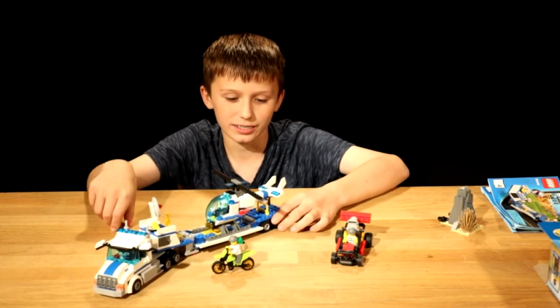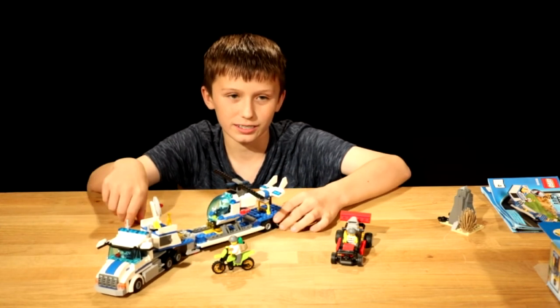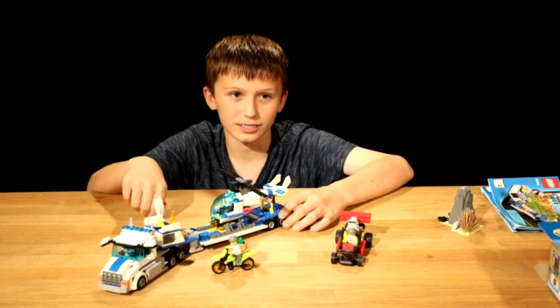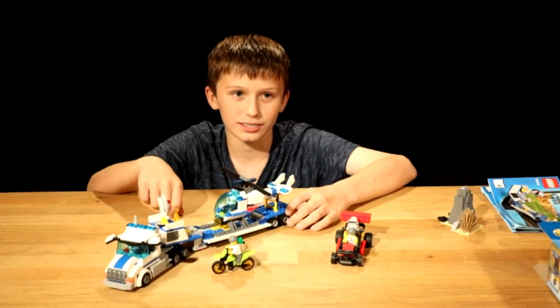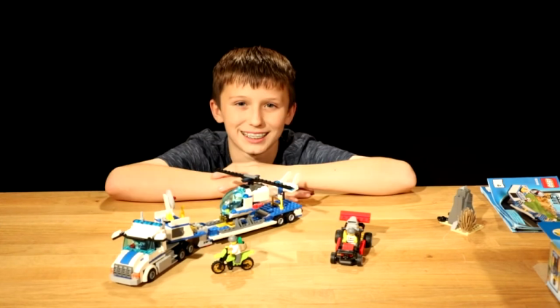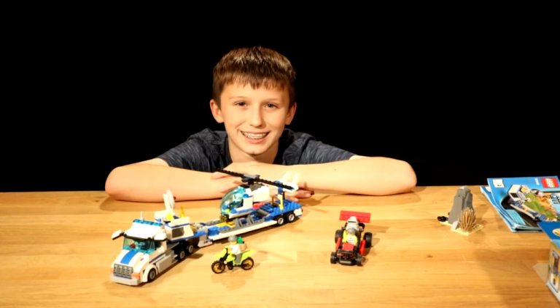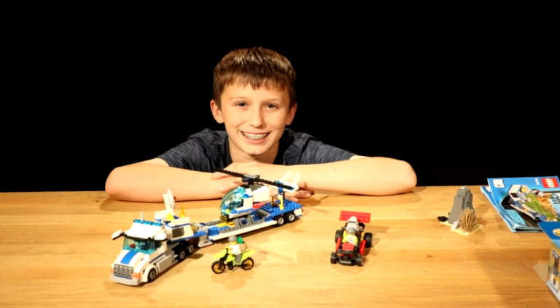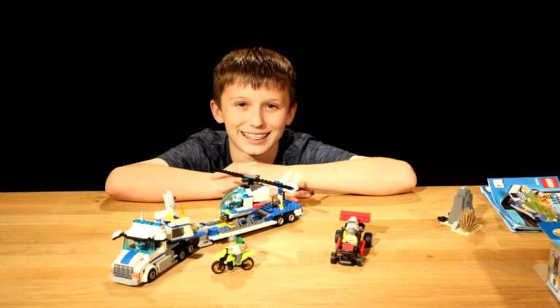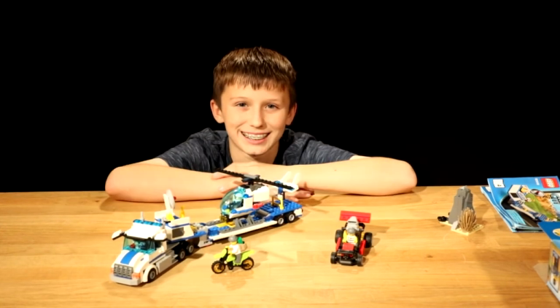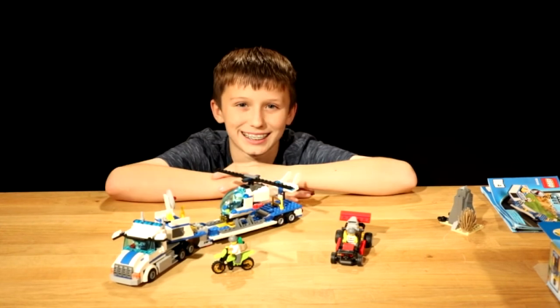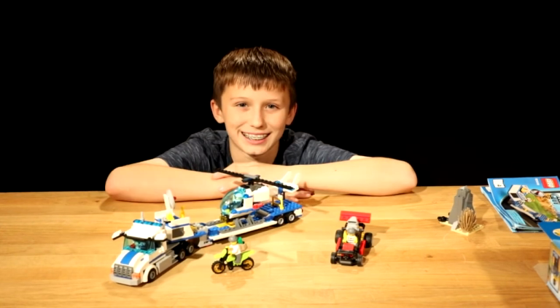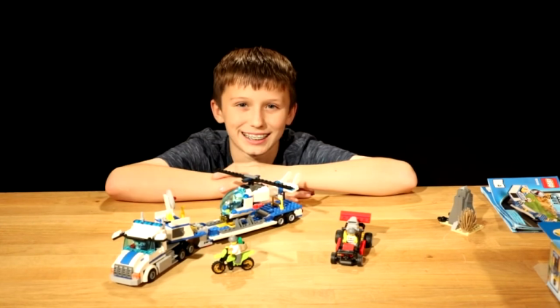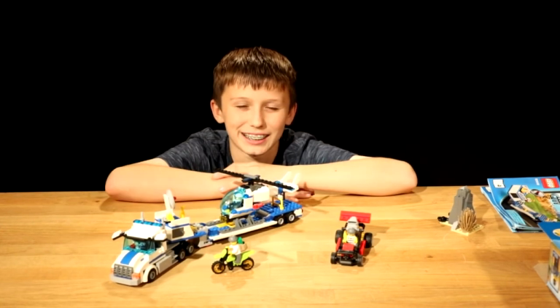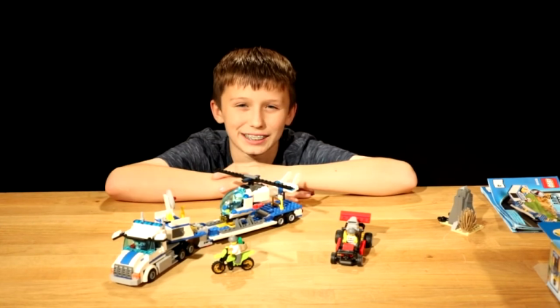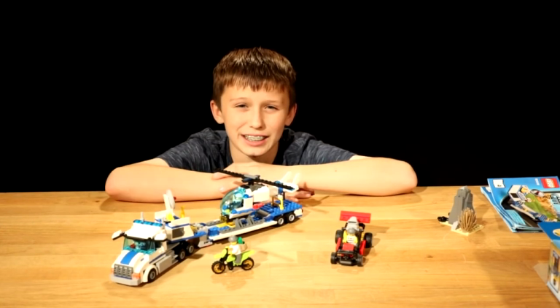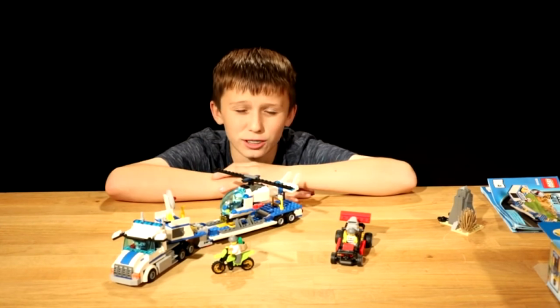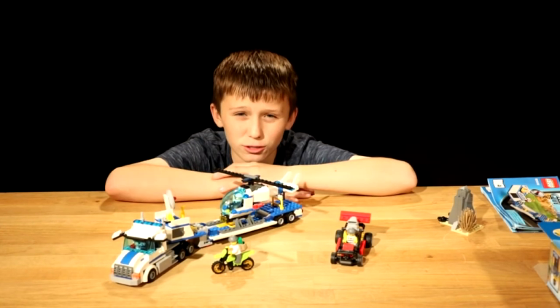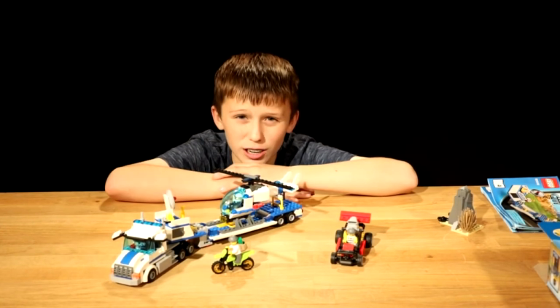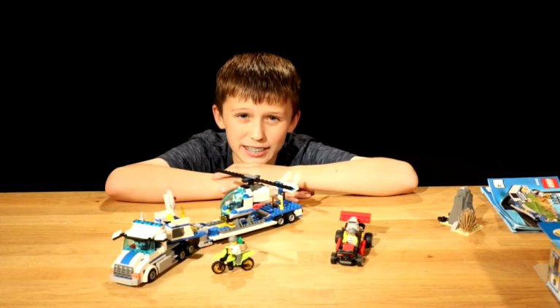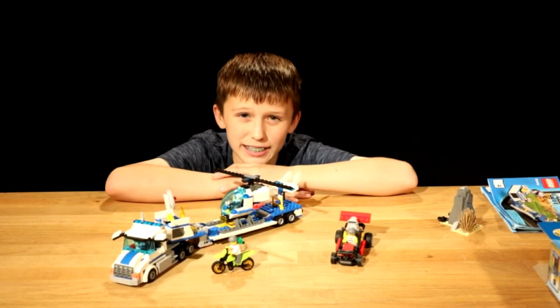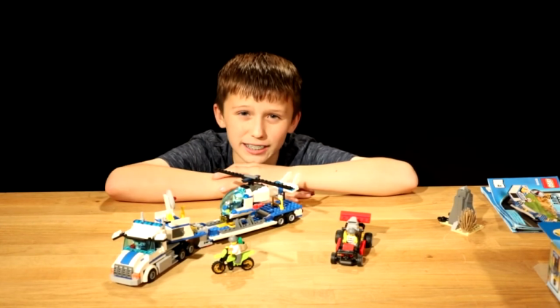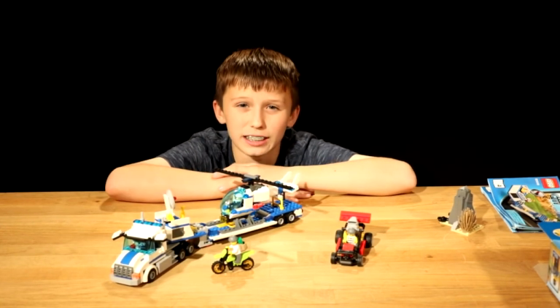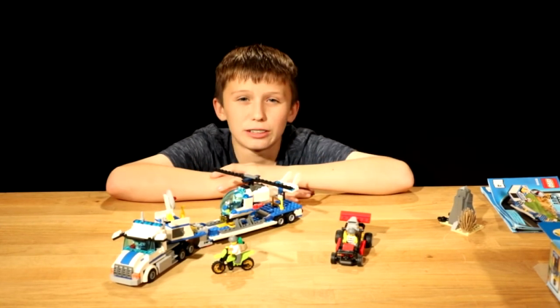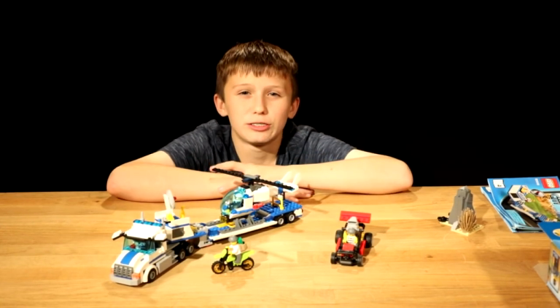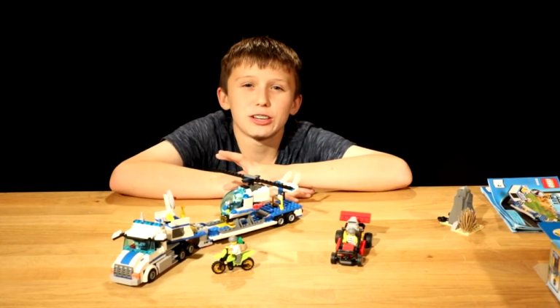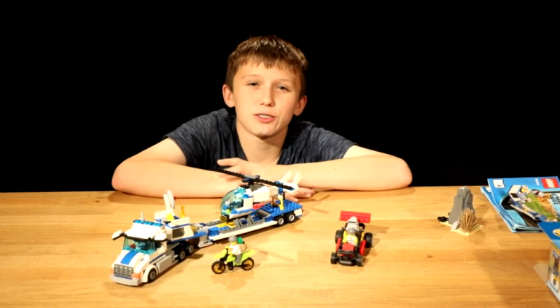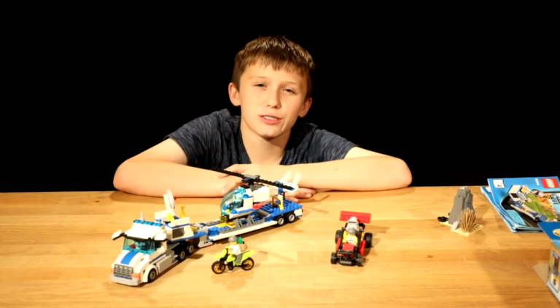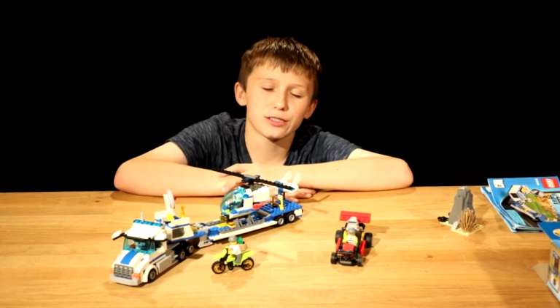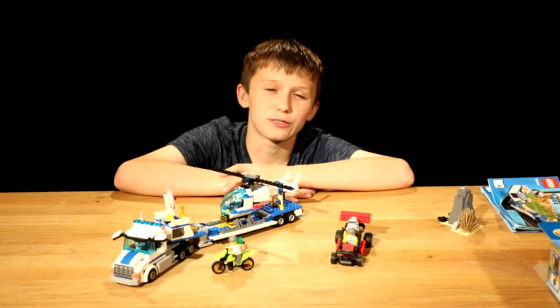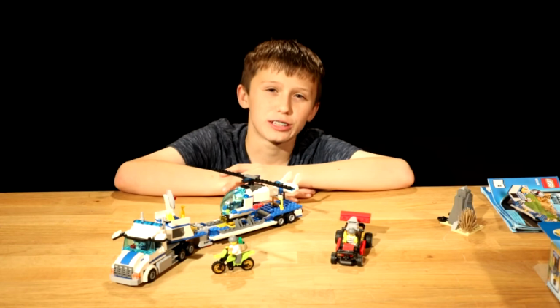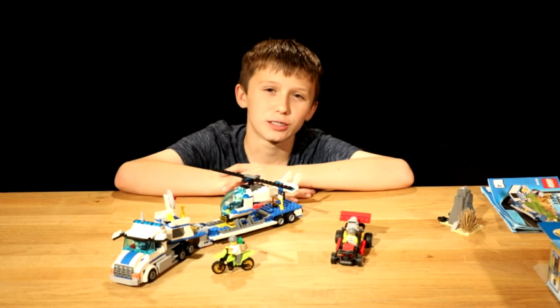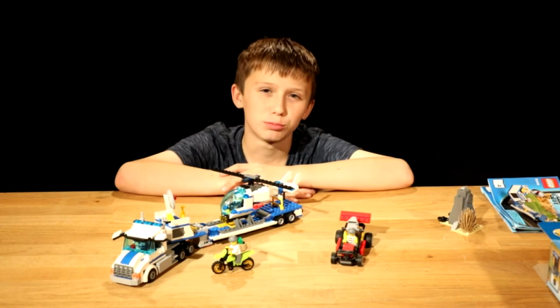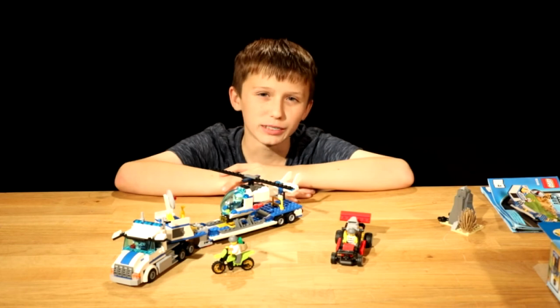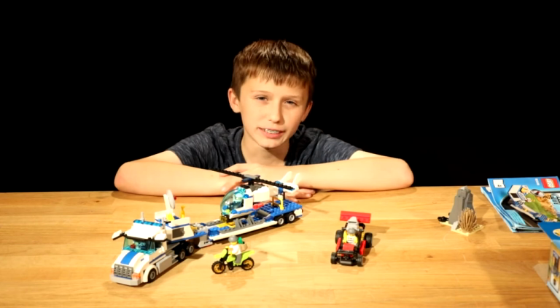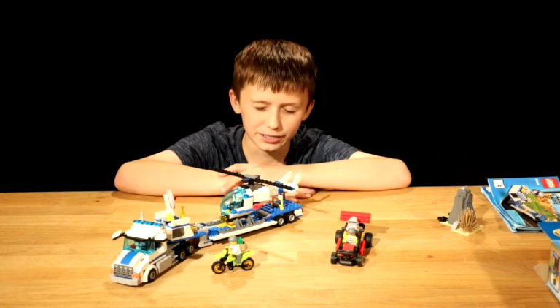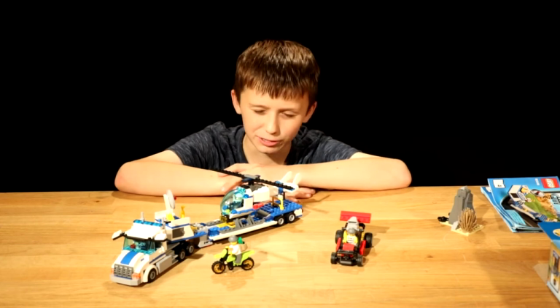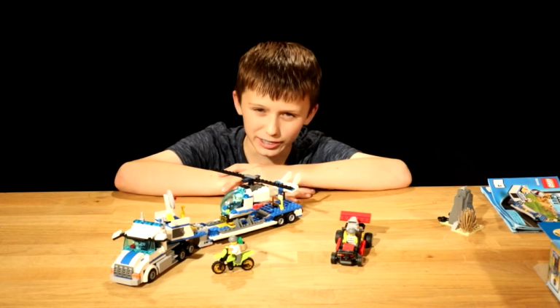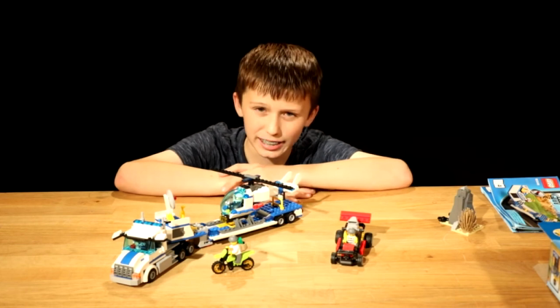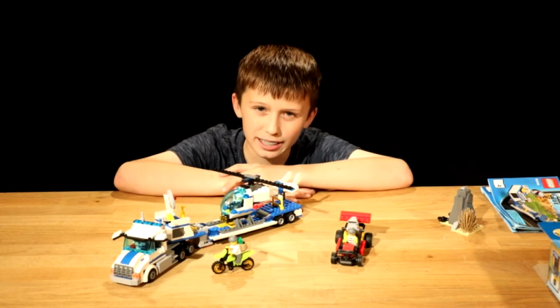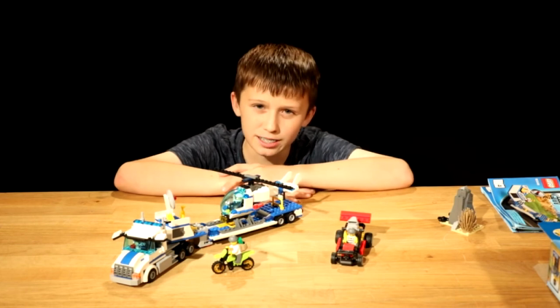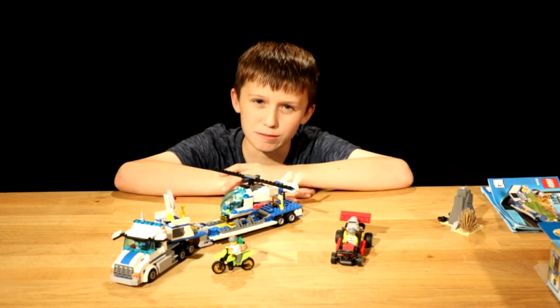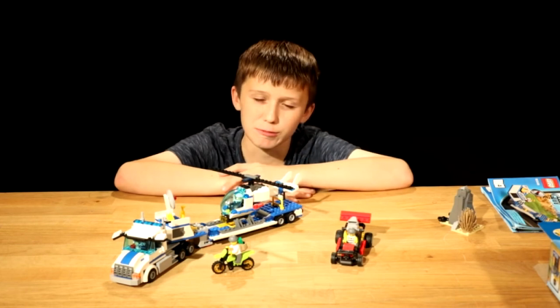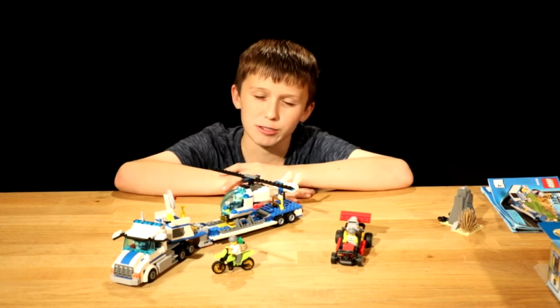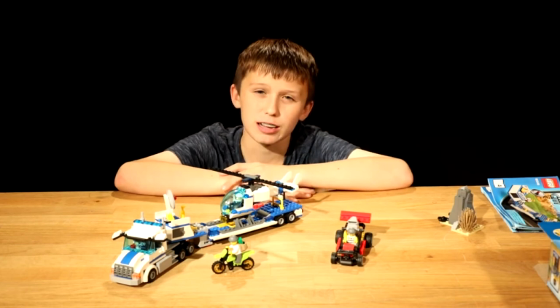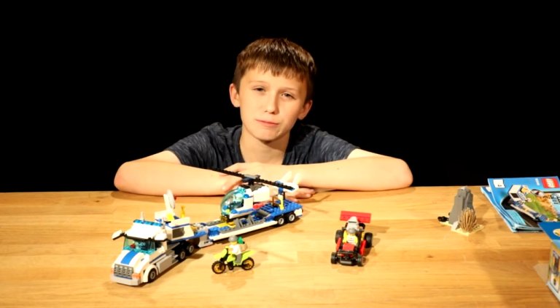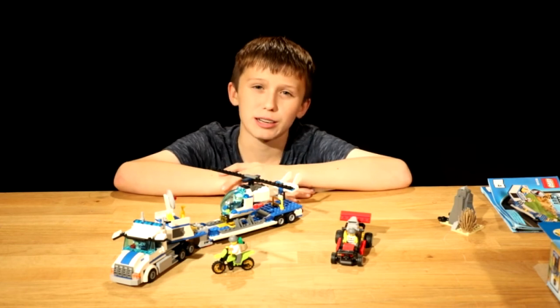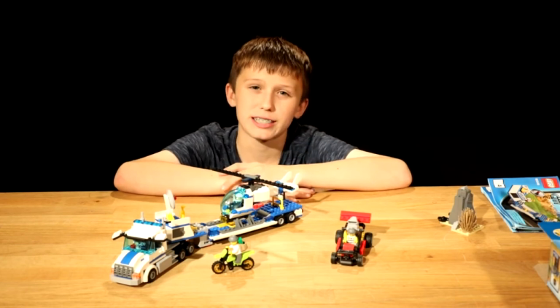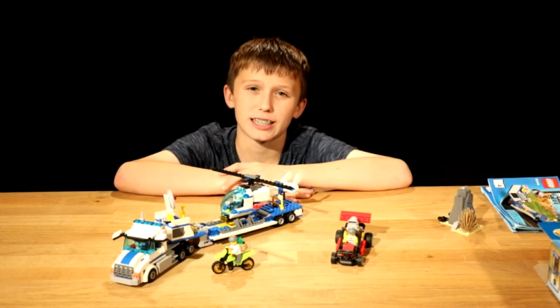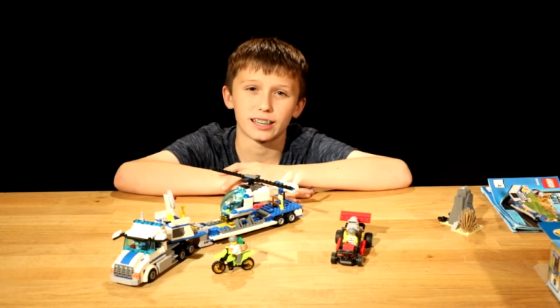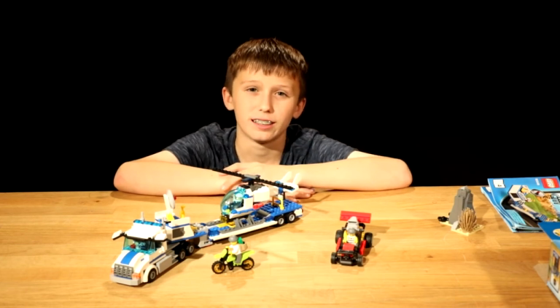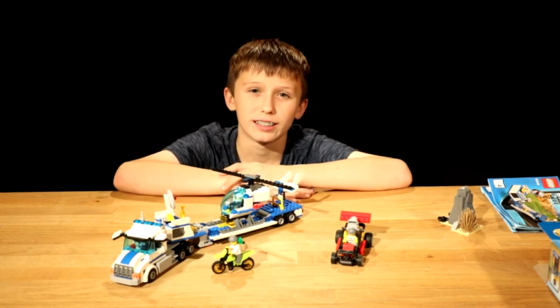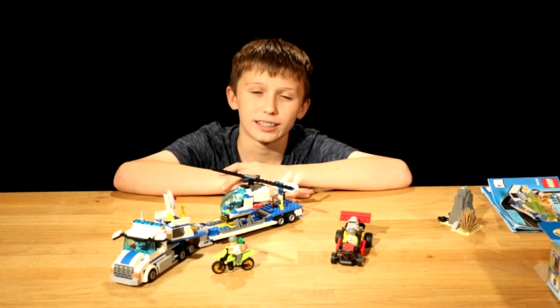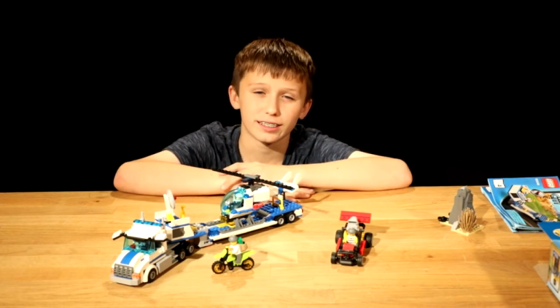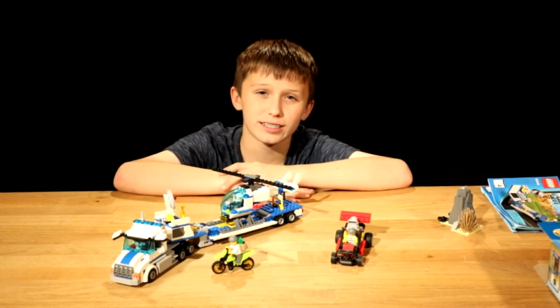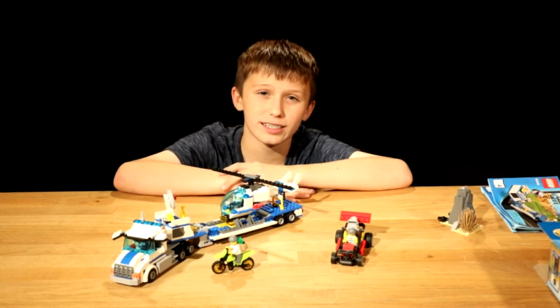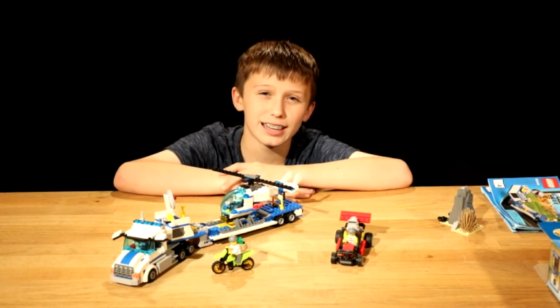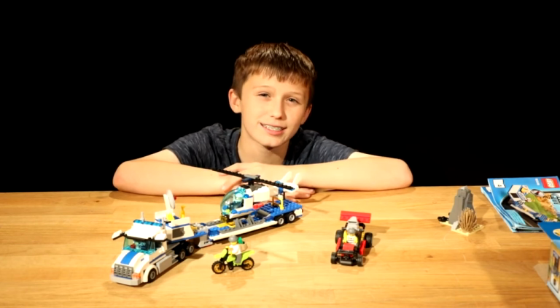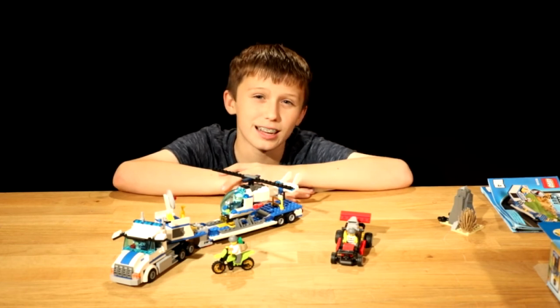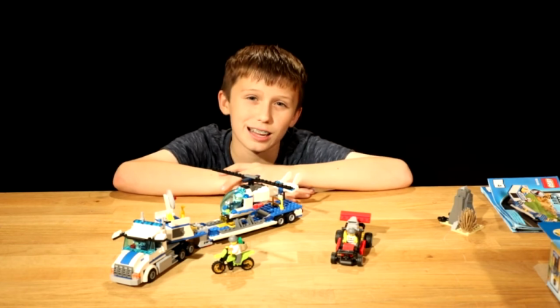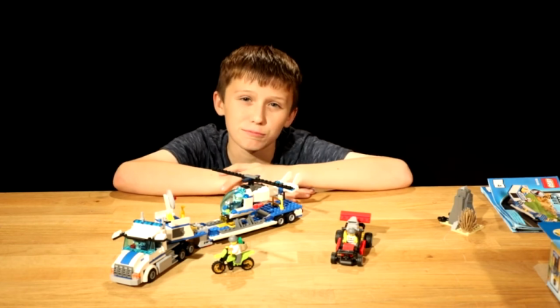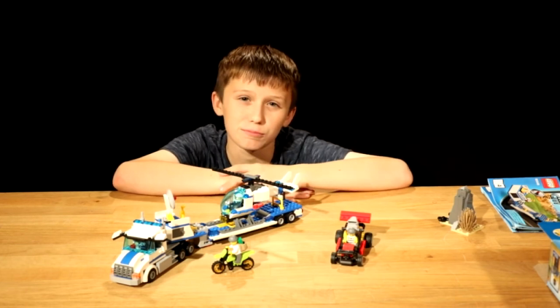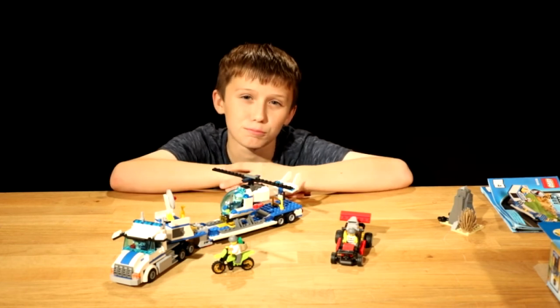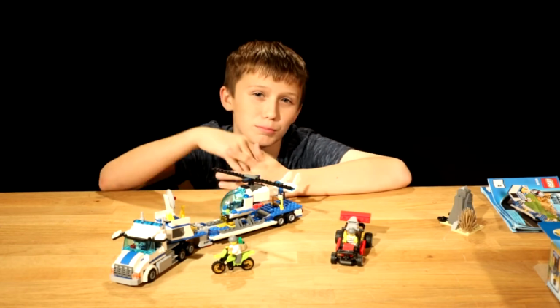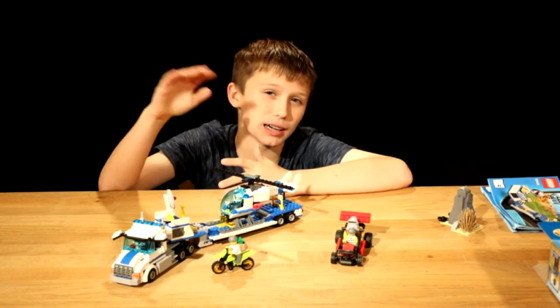Thanks for watching. If you enjoyed this video, please leave a like and subscribe to my channel. I'll see you next time. Bye.